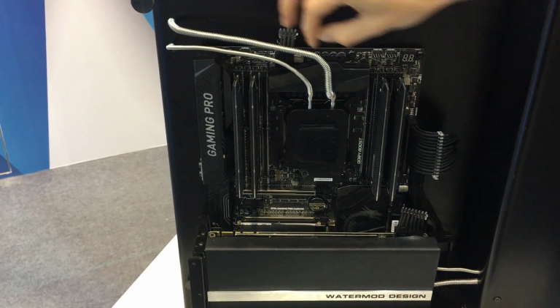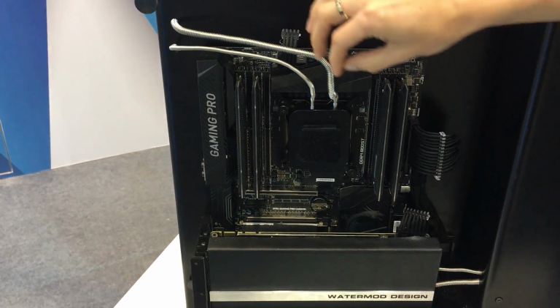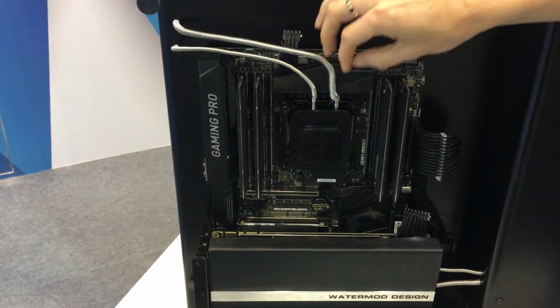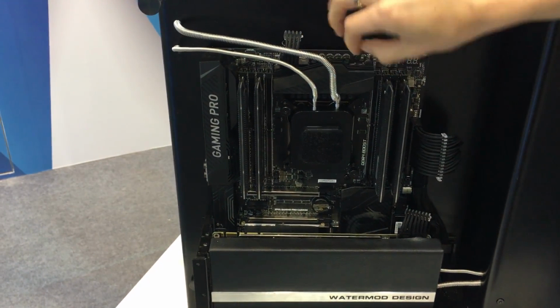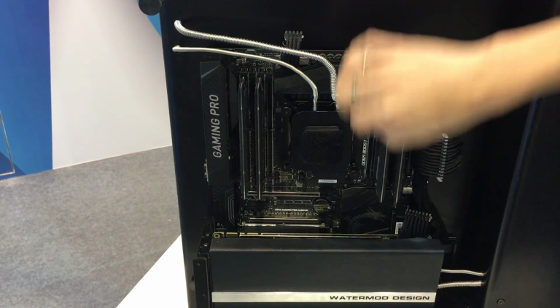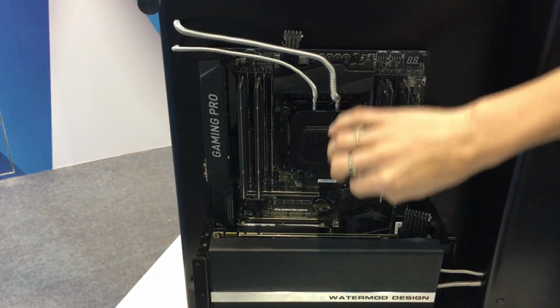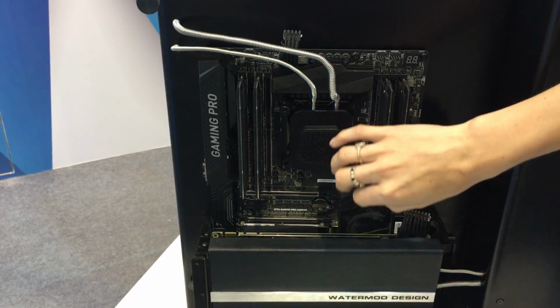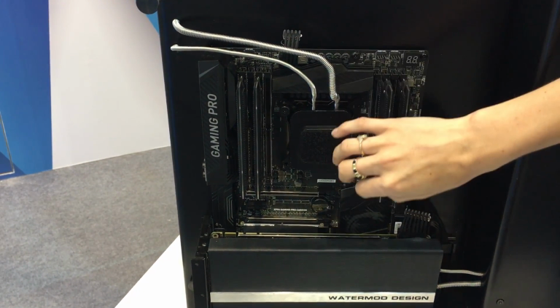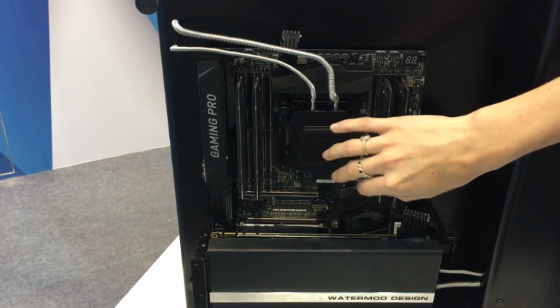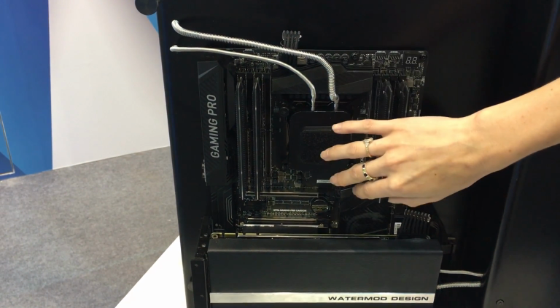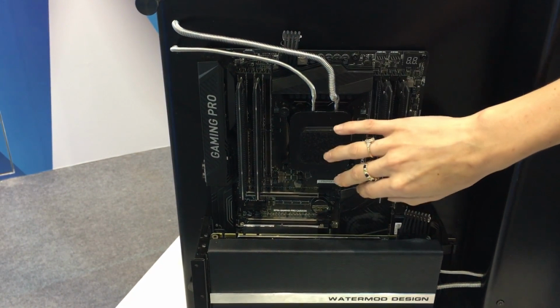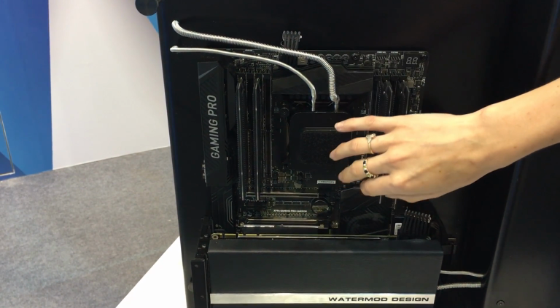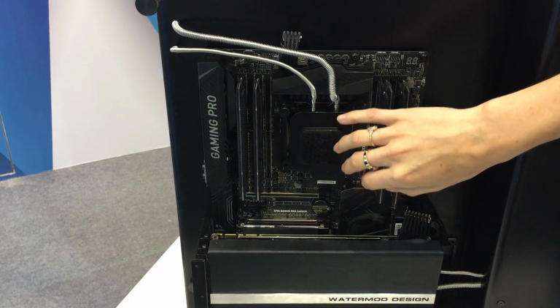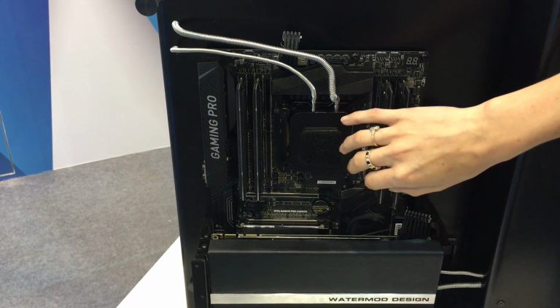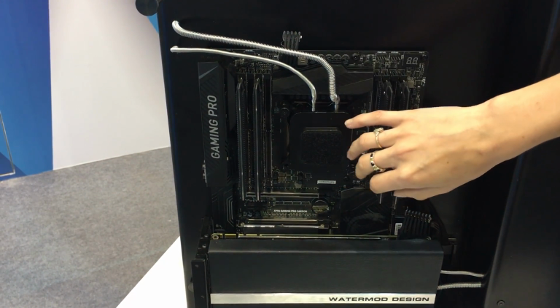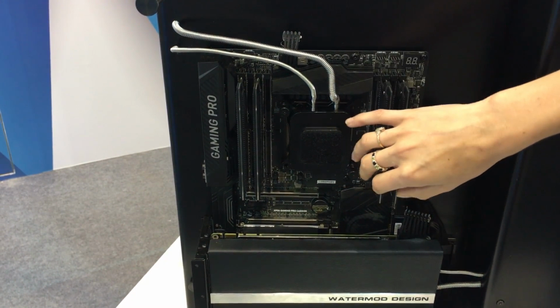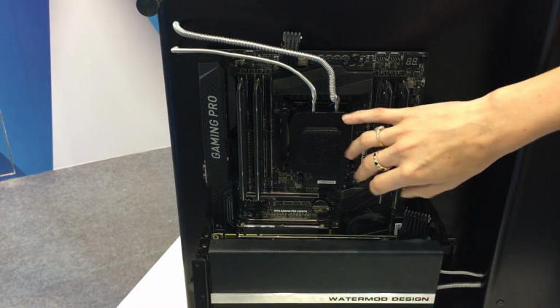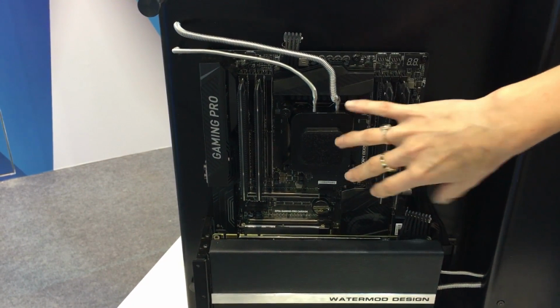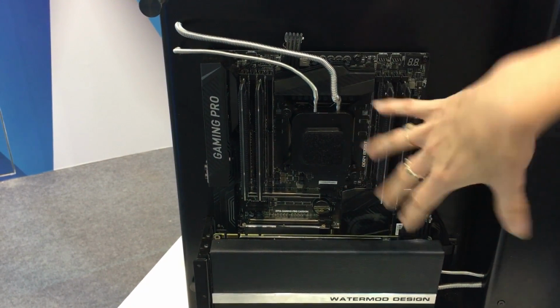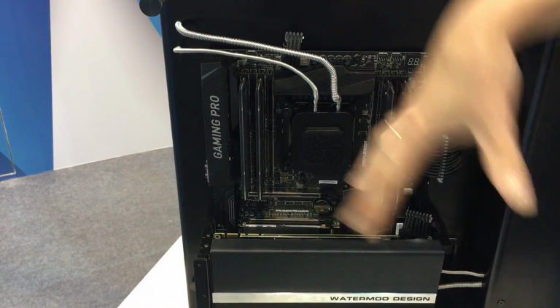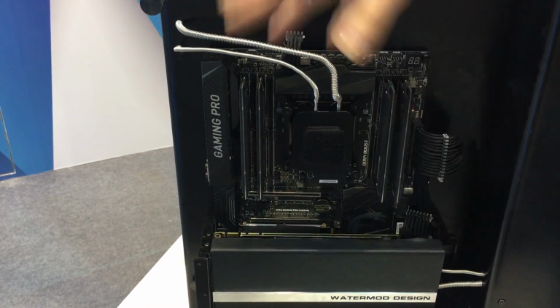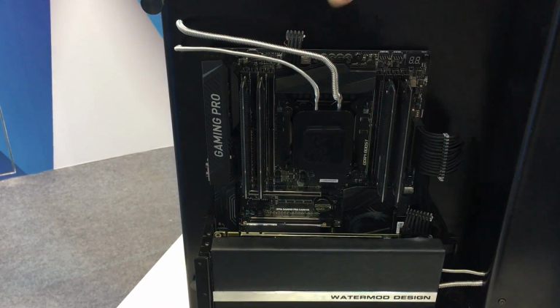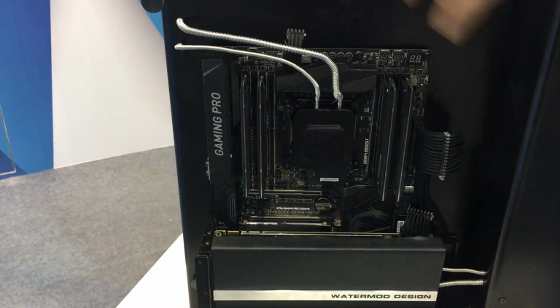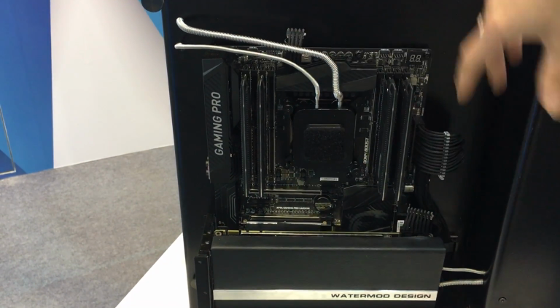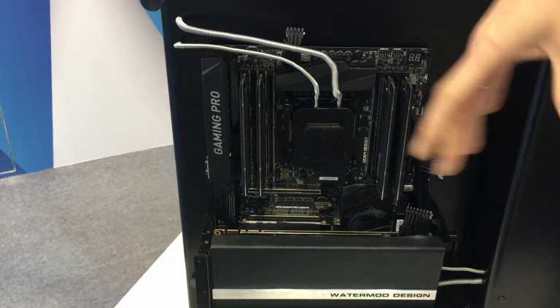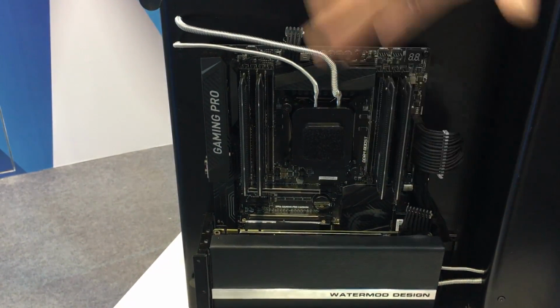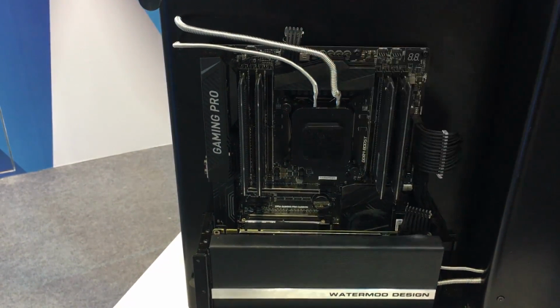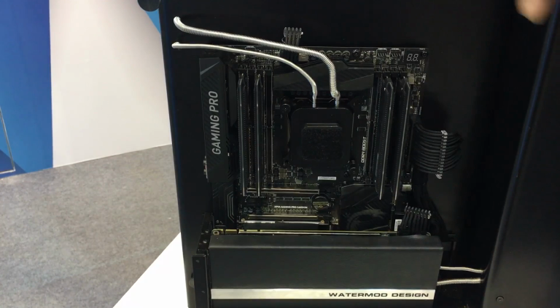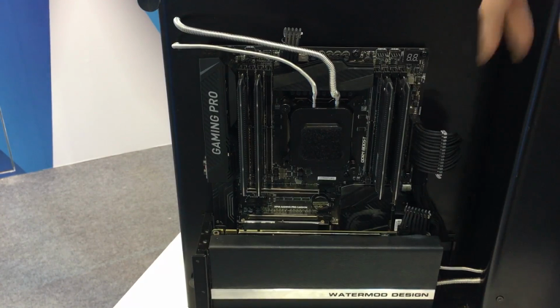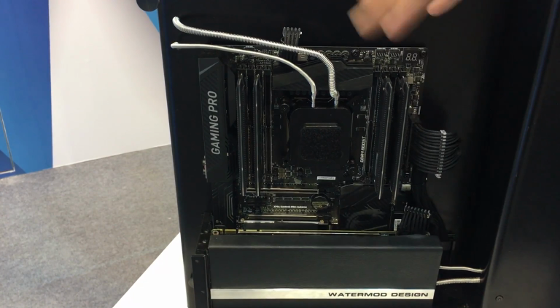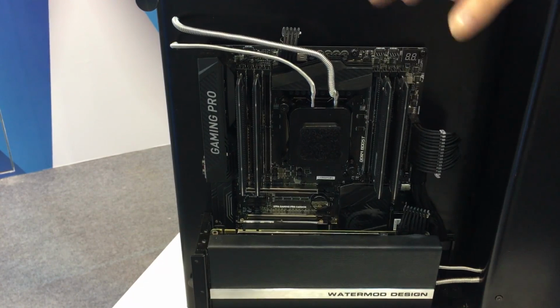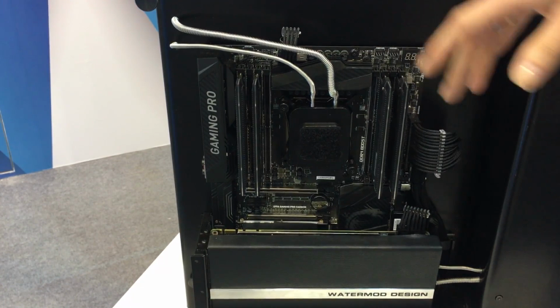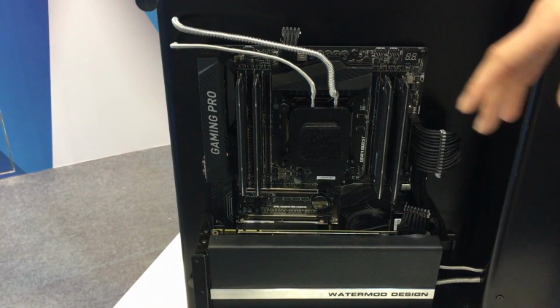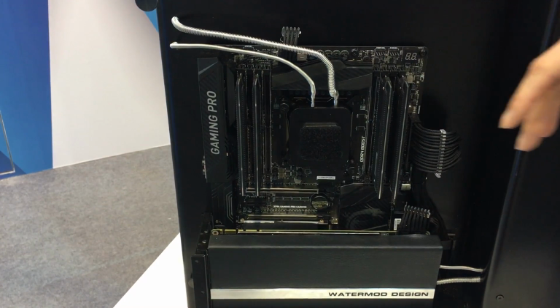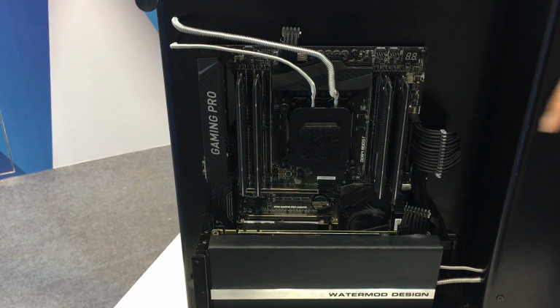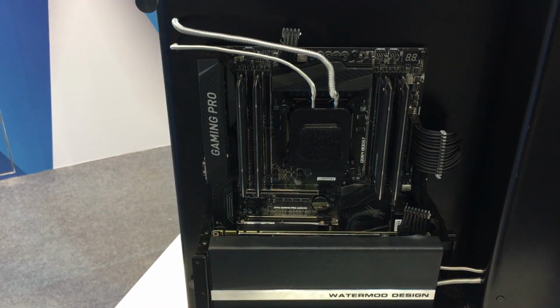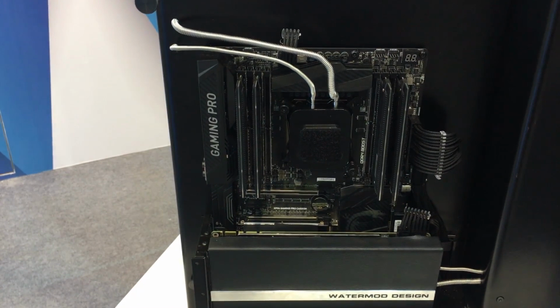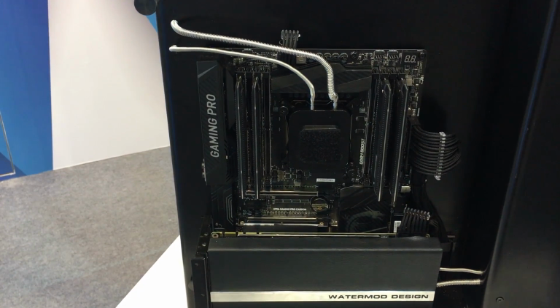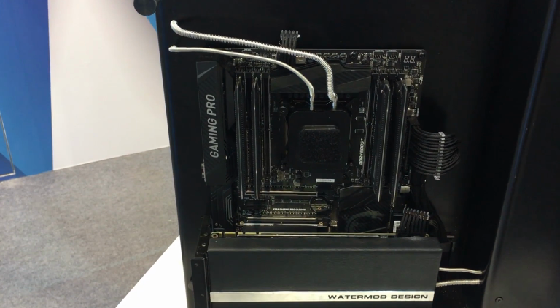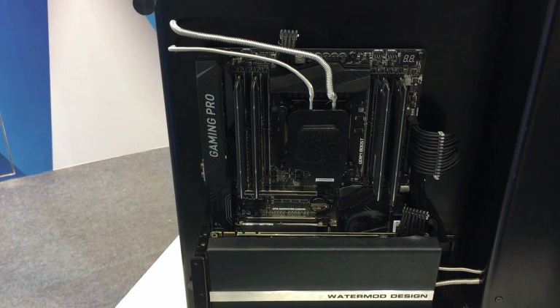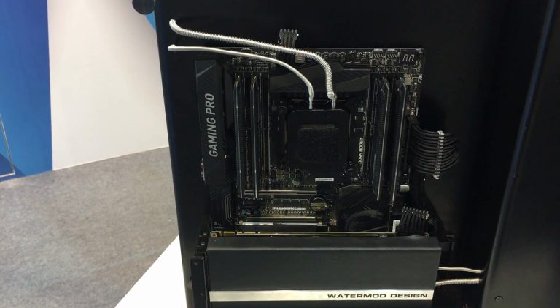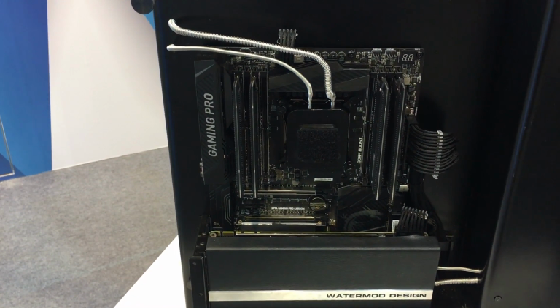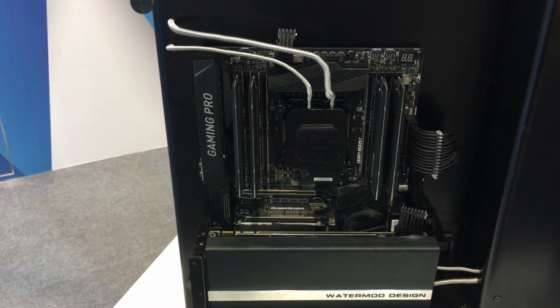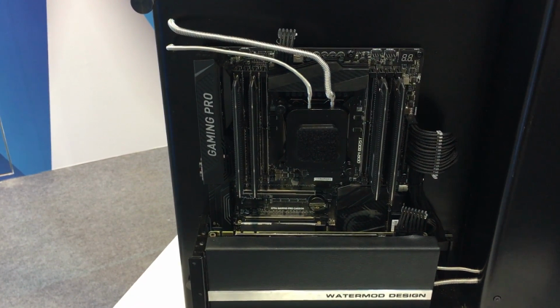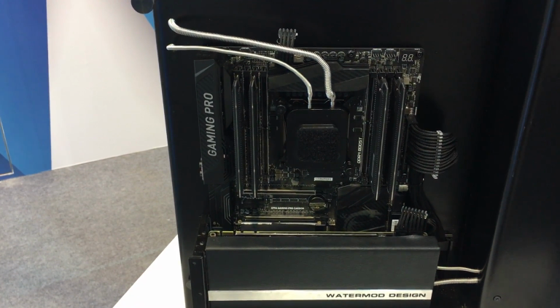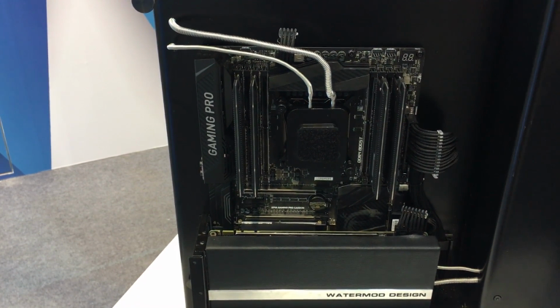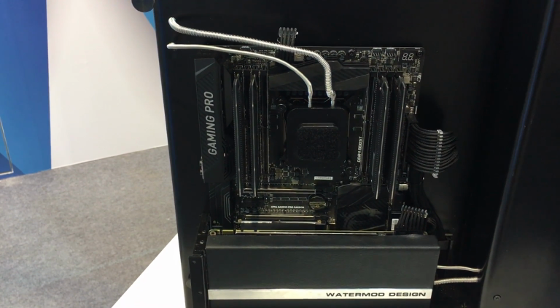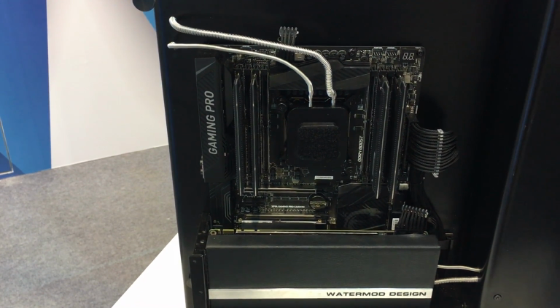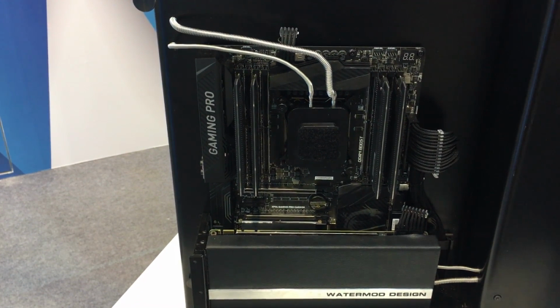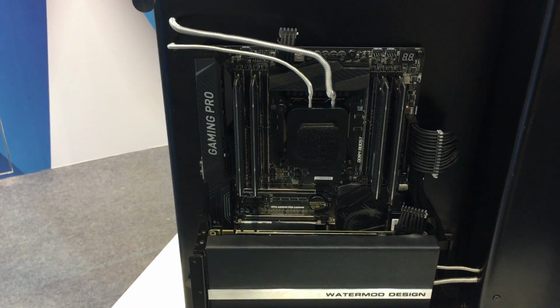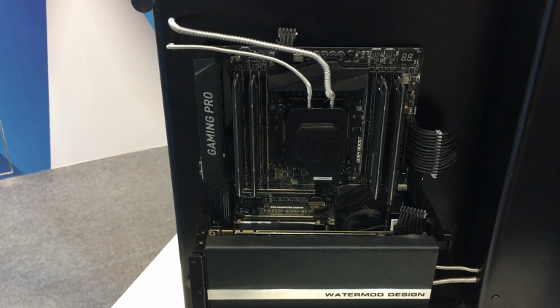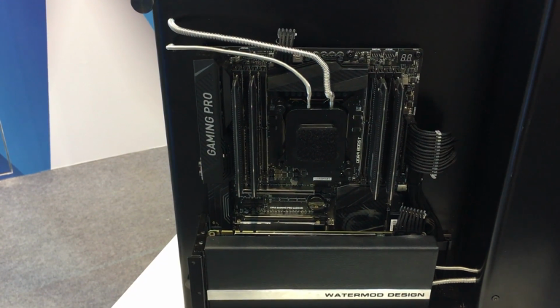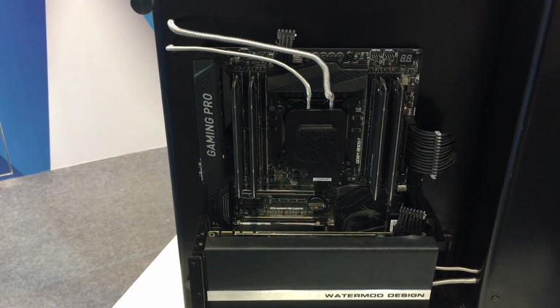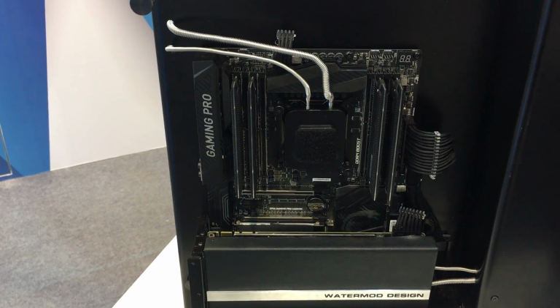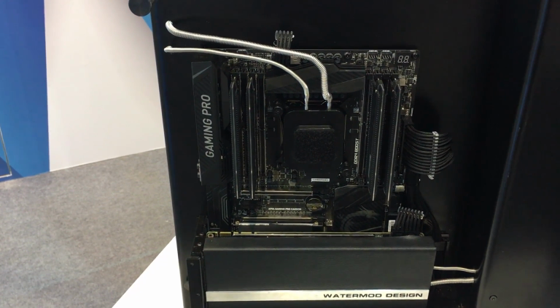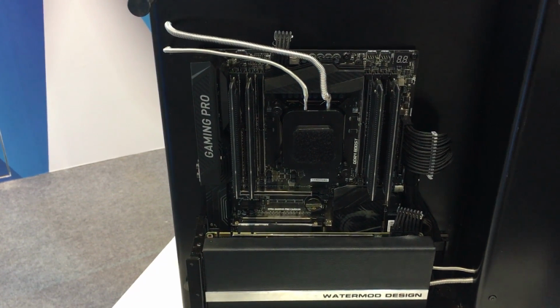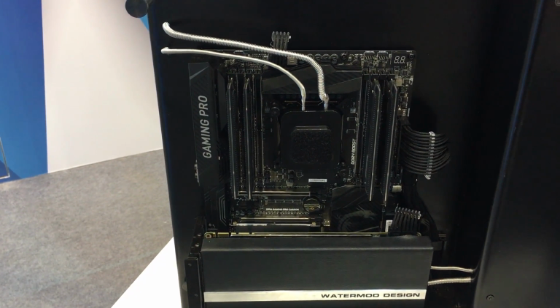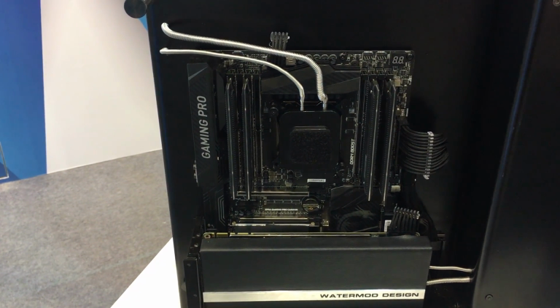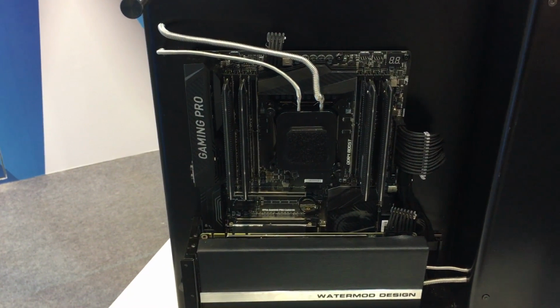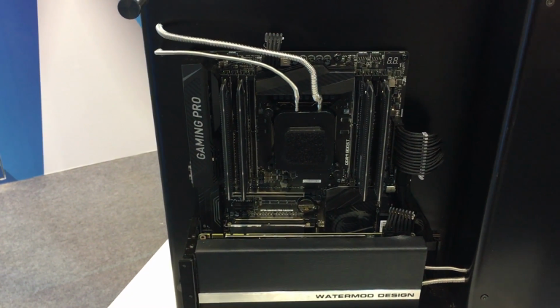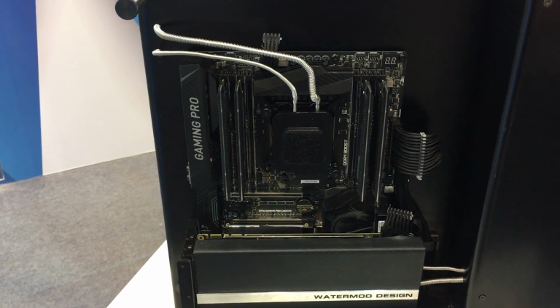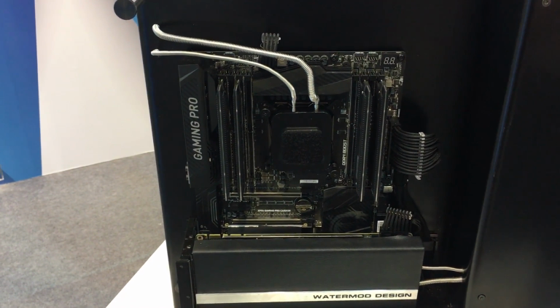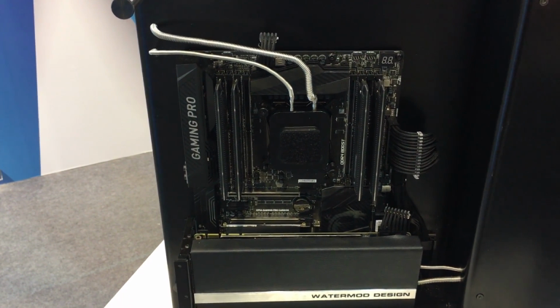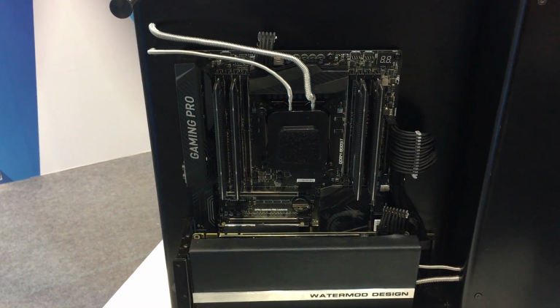There's a similar solution for the GPU — the same kind of block and the same kind of cooling loop.